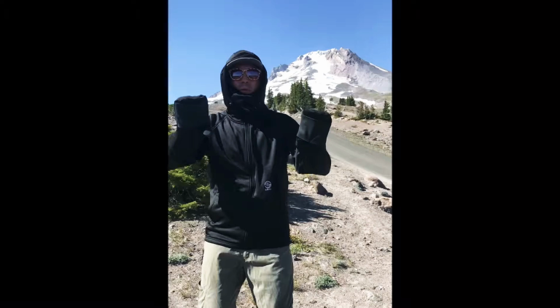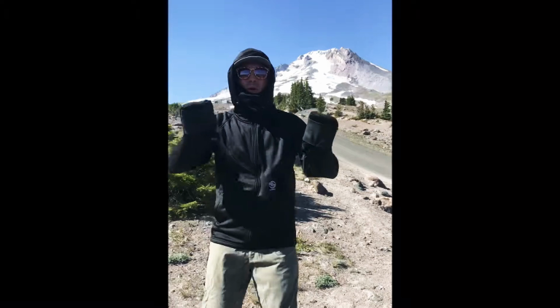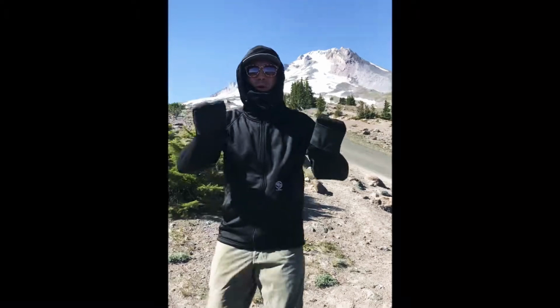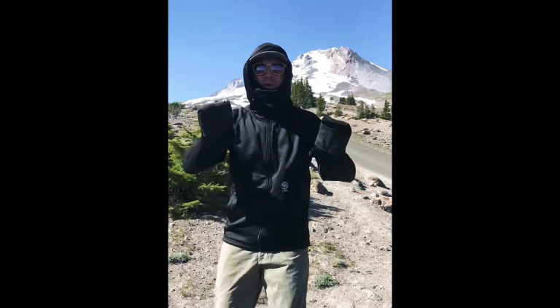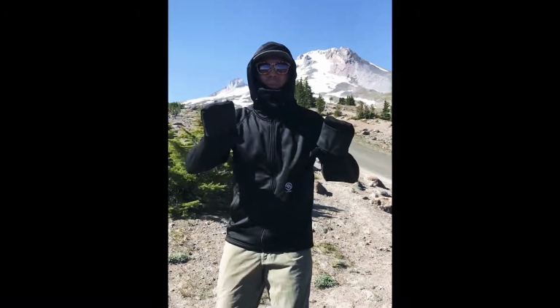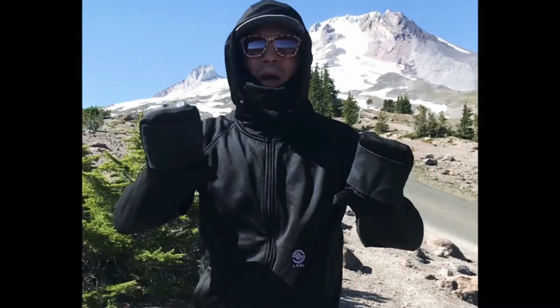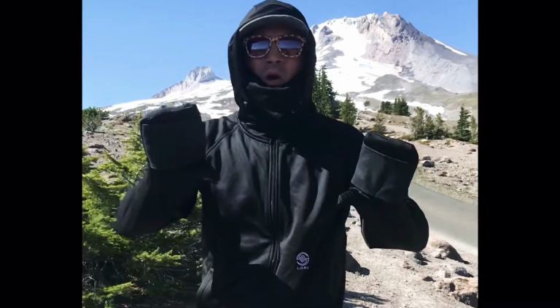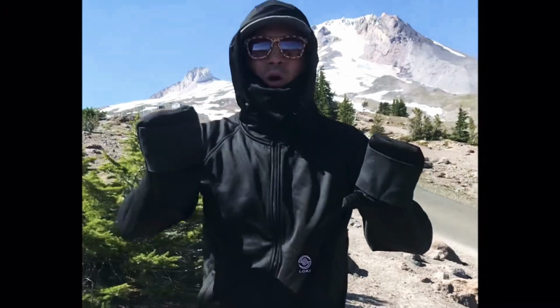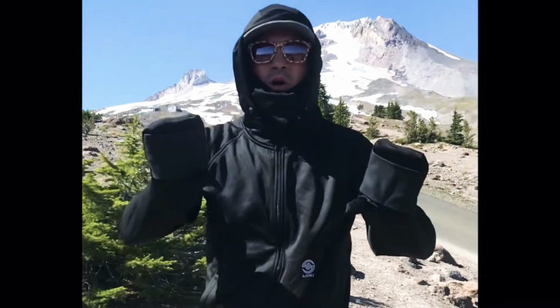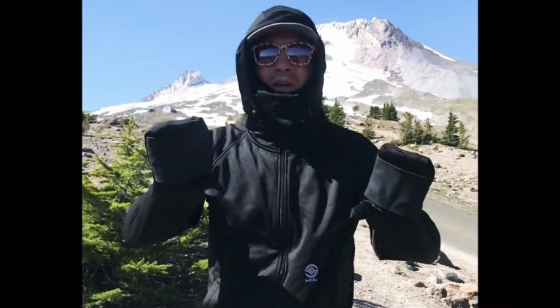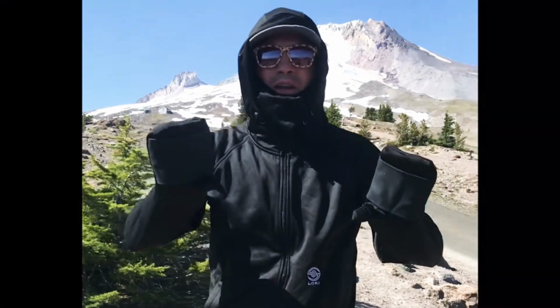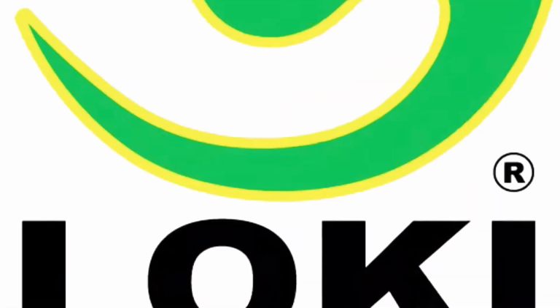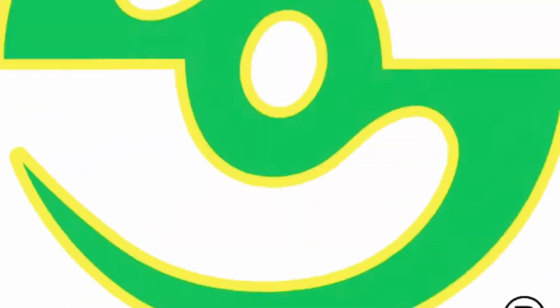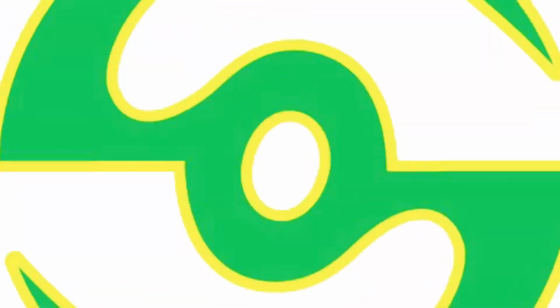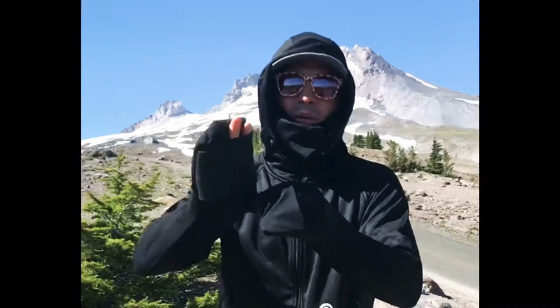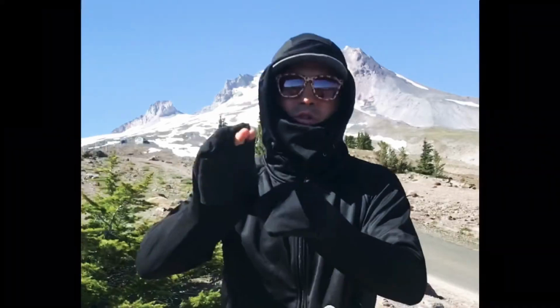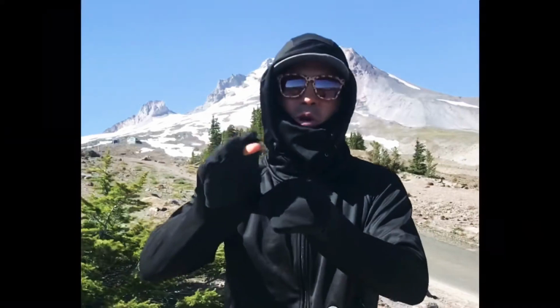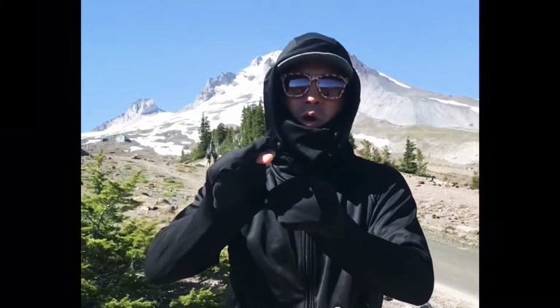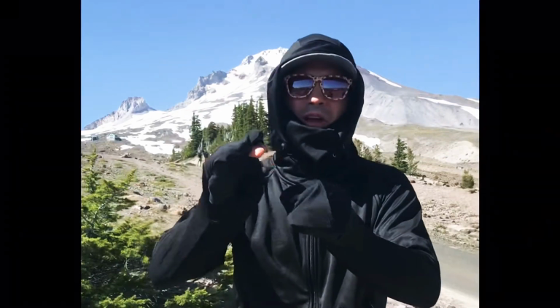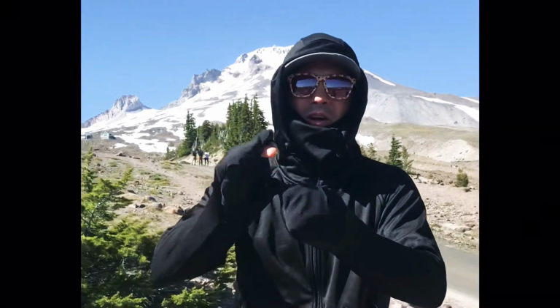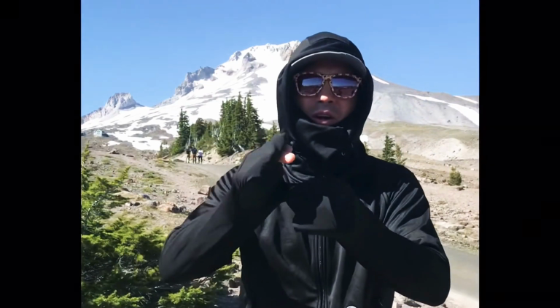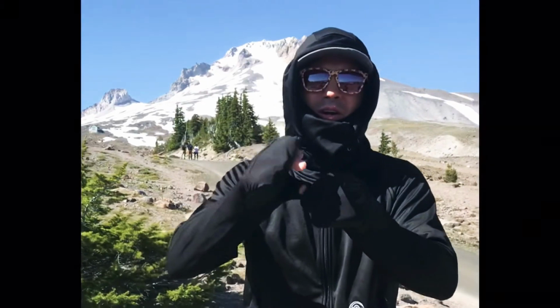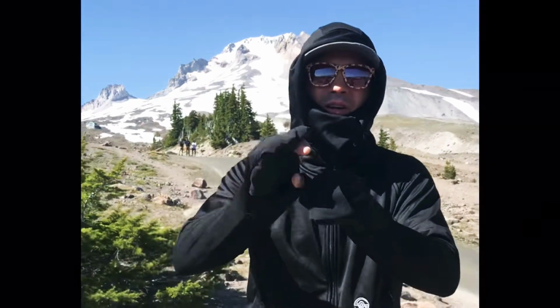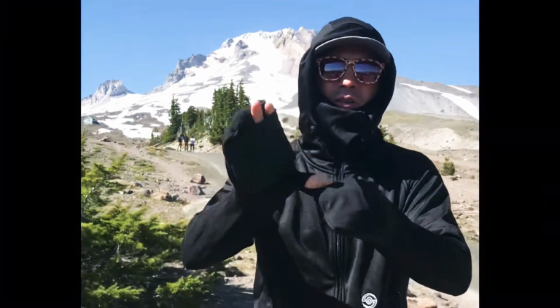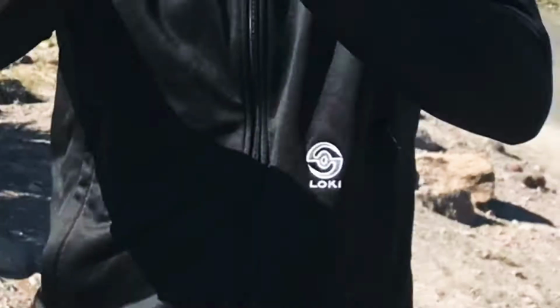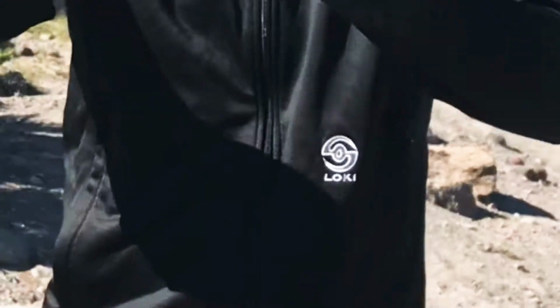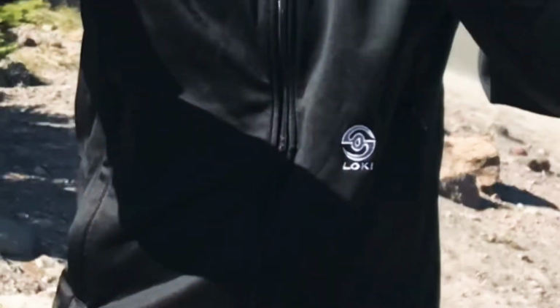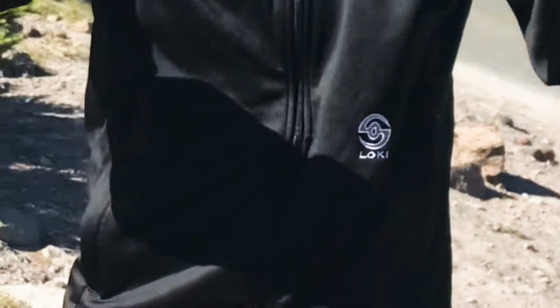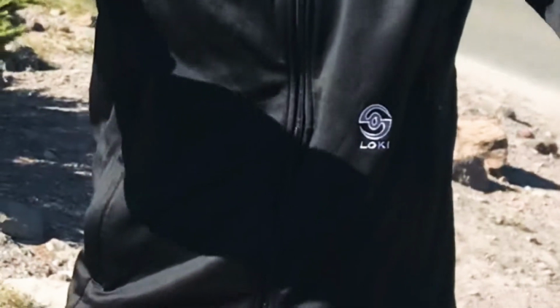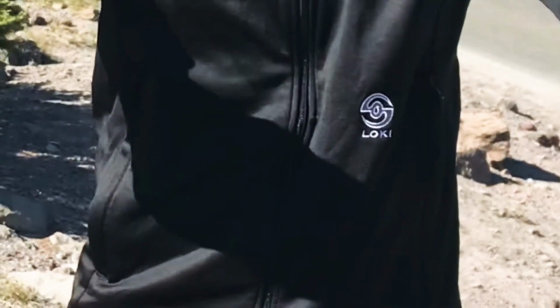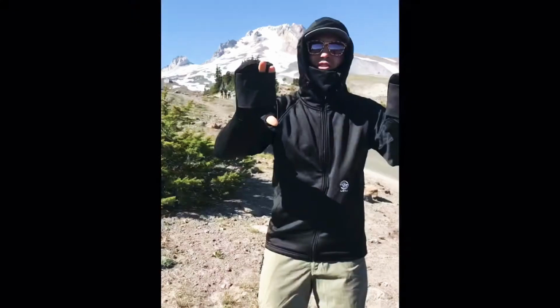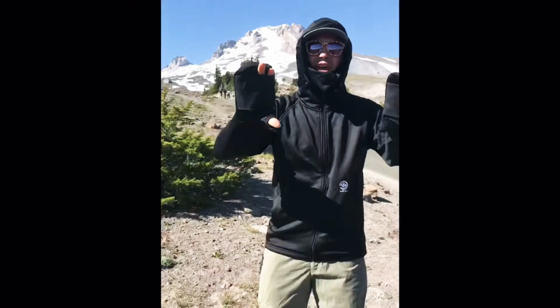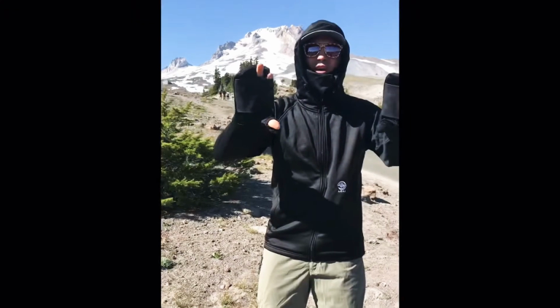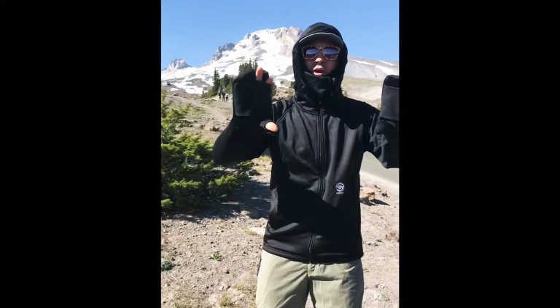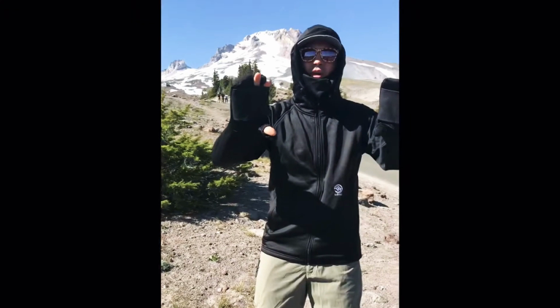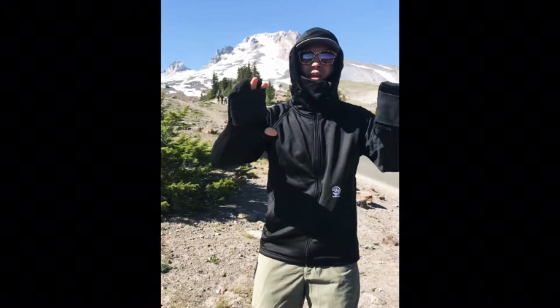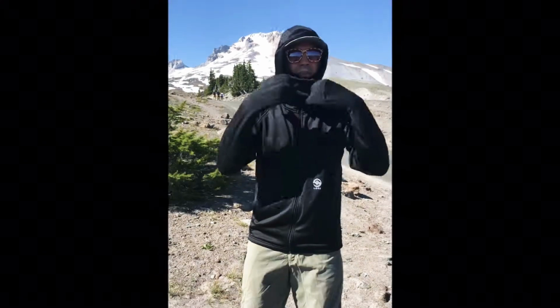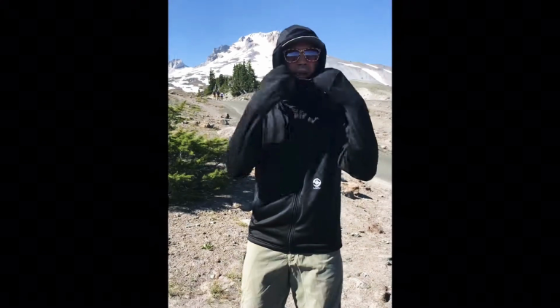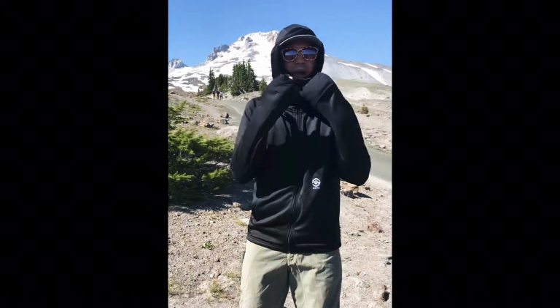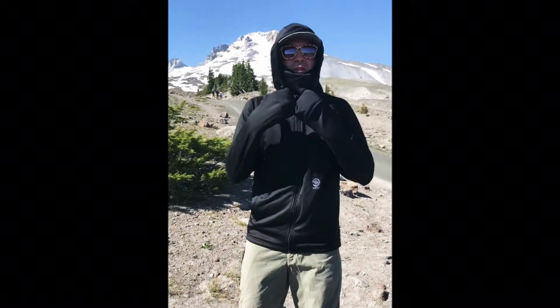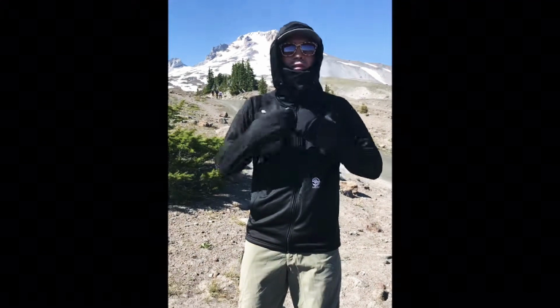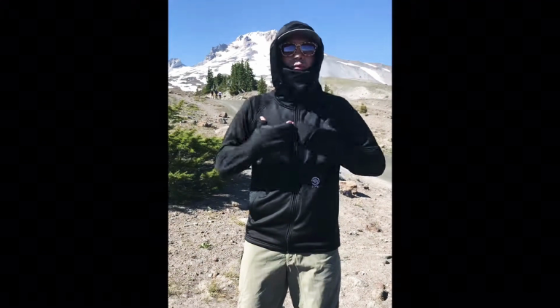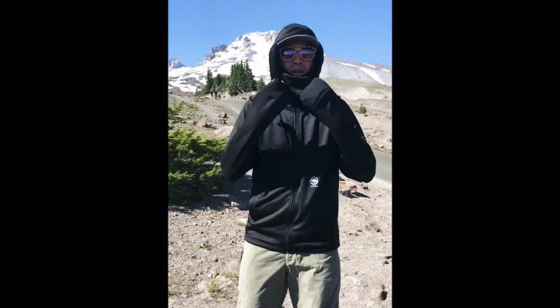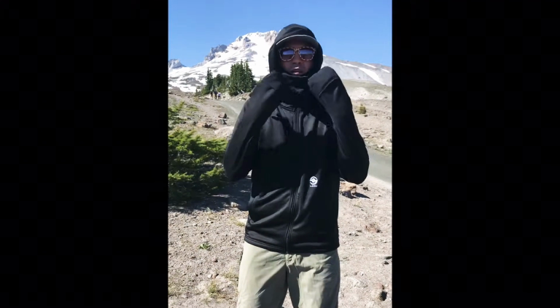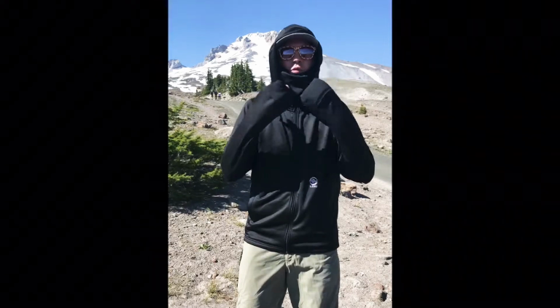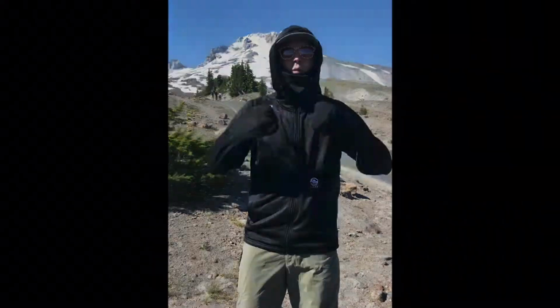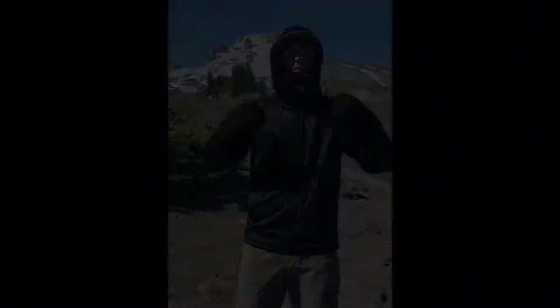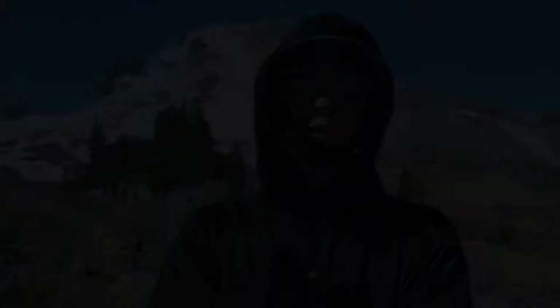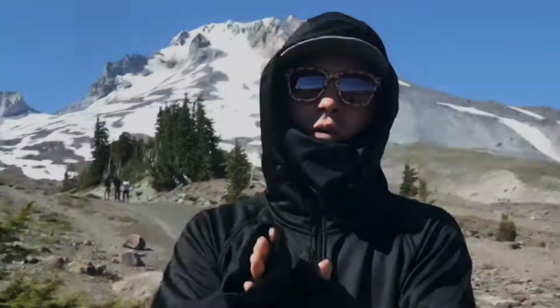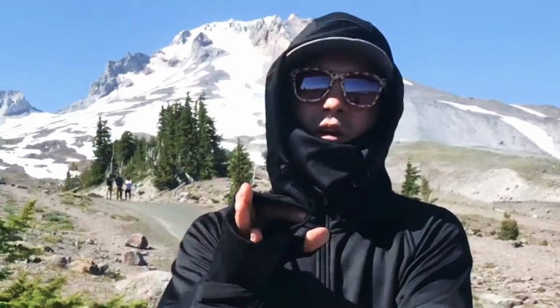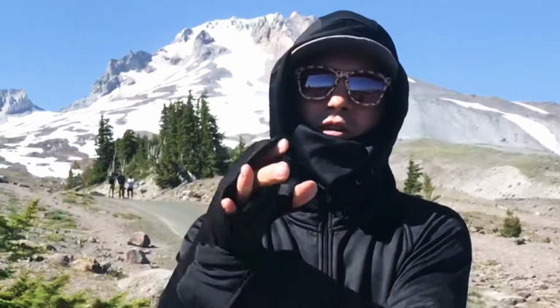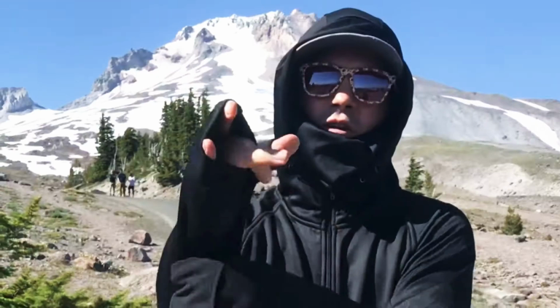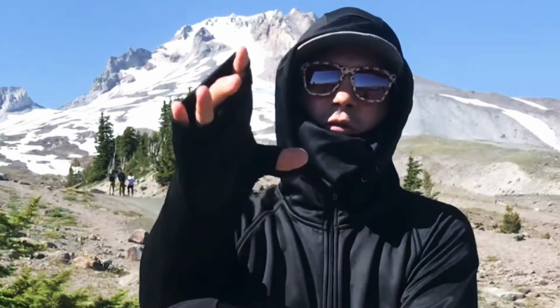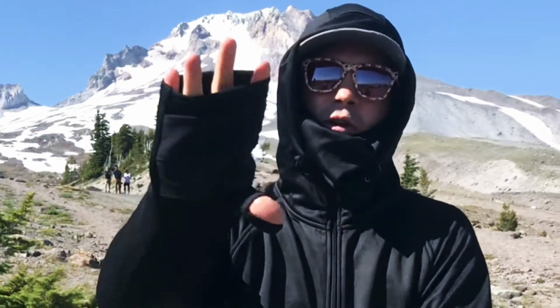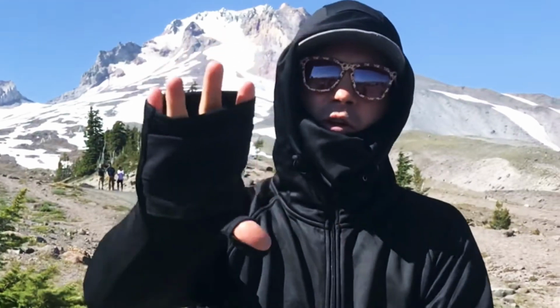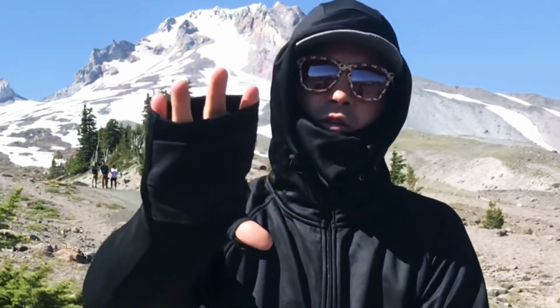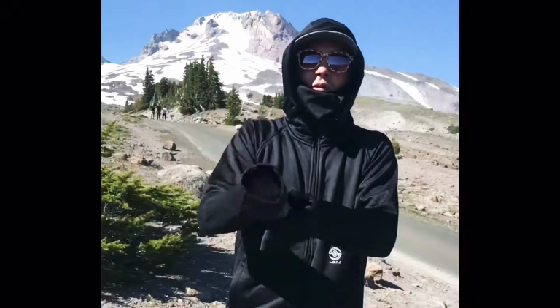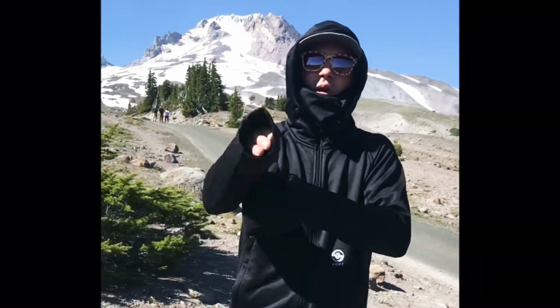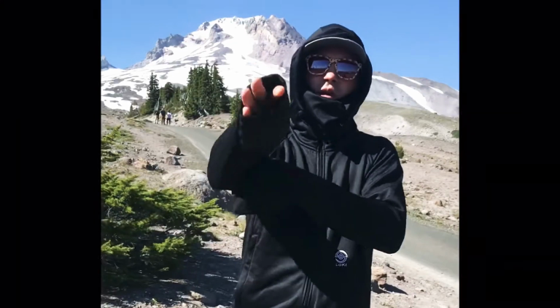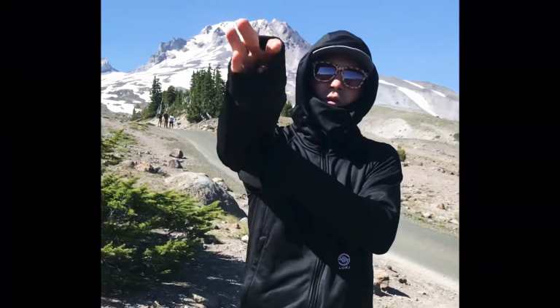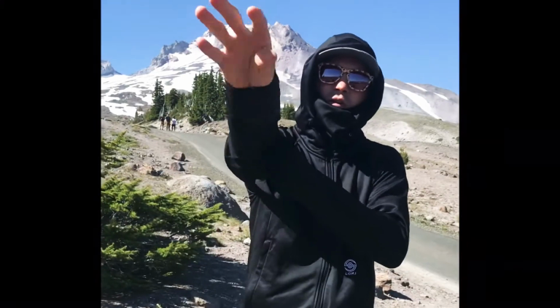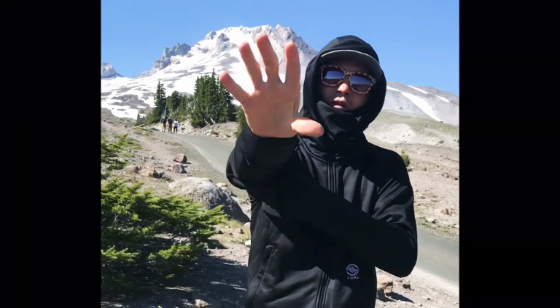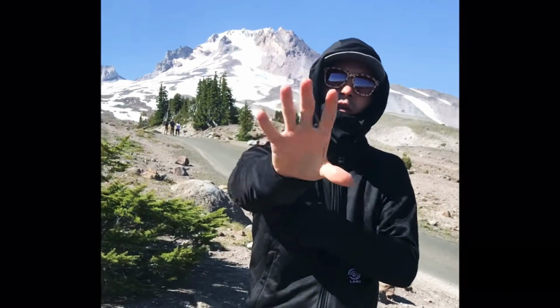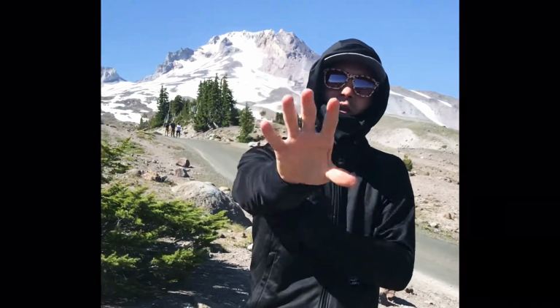Here we are at Mount Hood. I'm showing our Loki tech hoodie. Keep your hands and your face warm with it. You can get to your fingers through the regular sleeve.